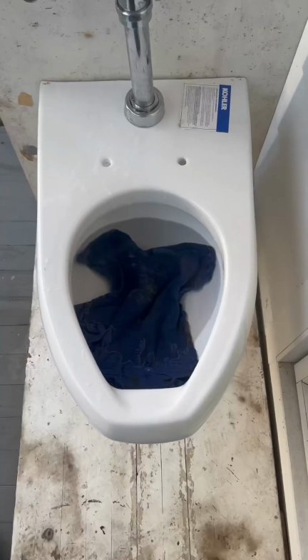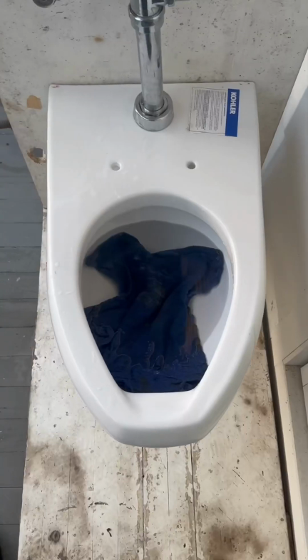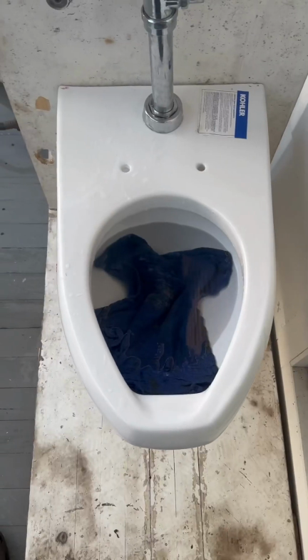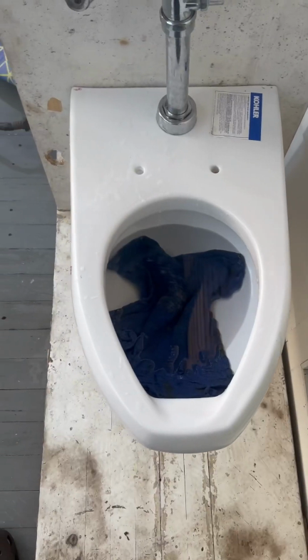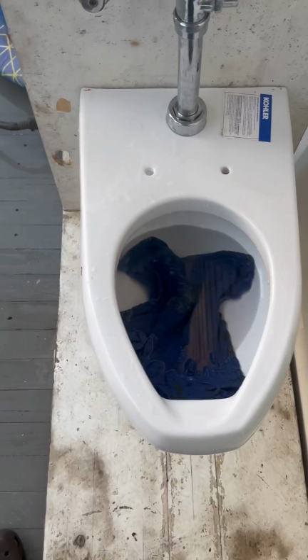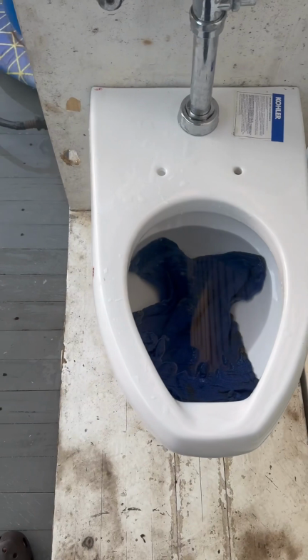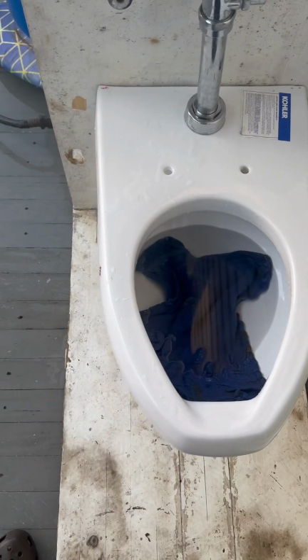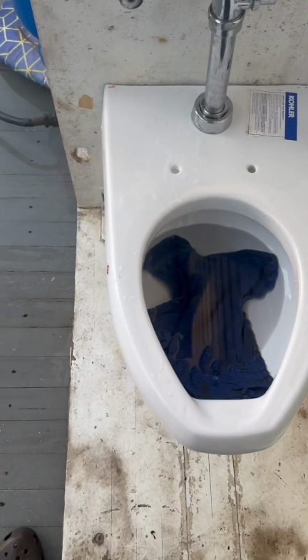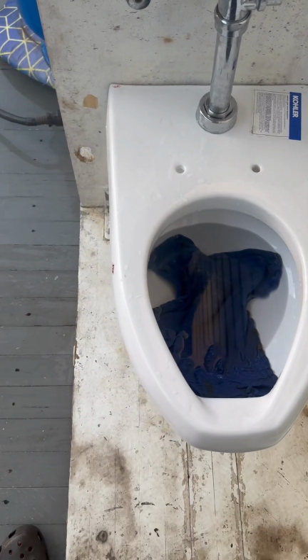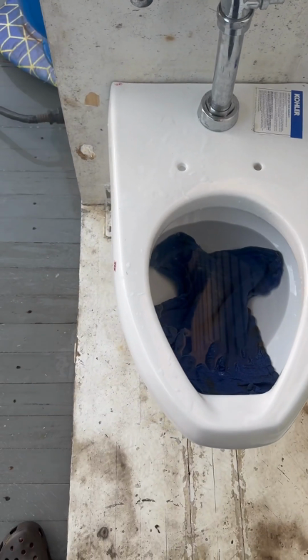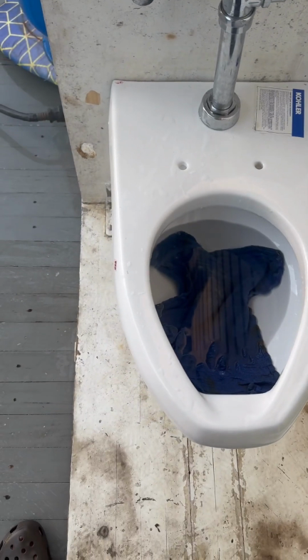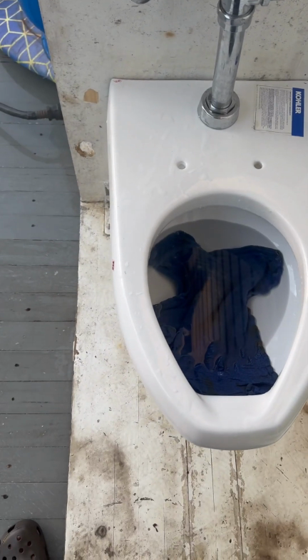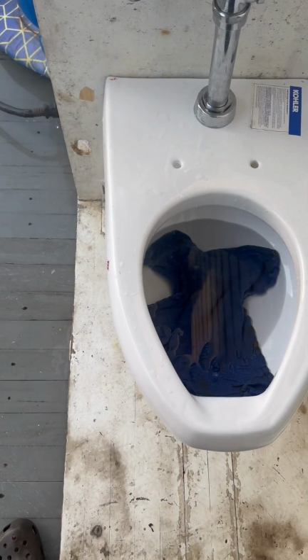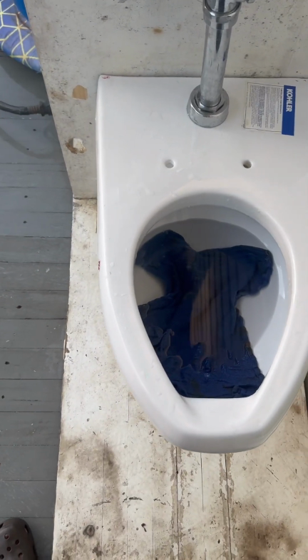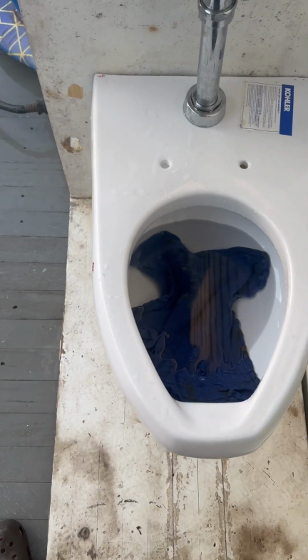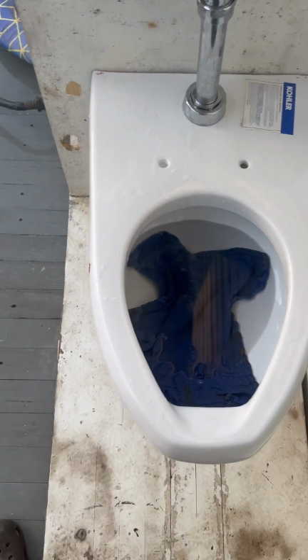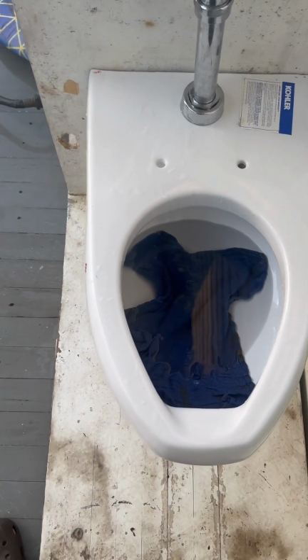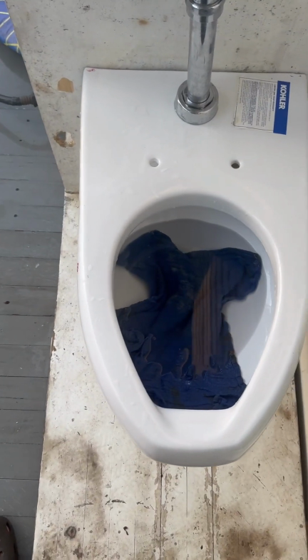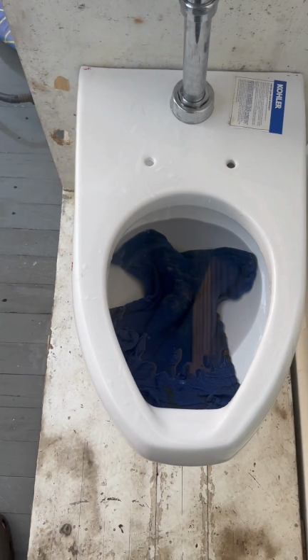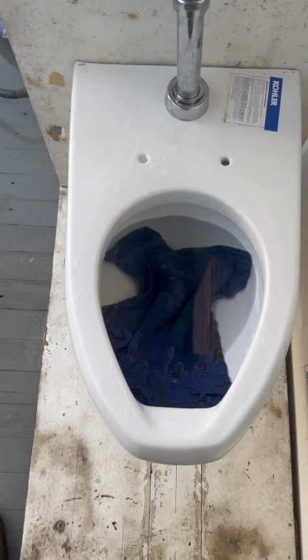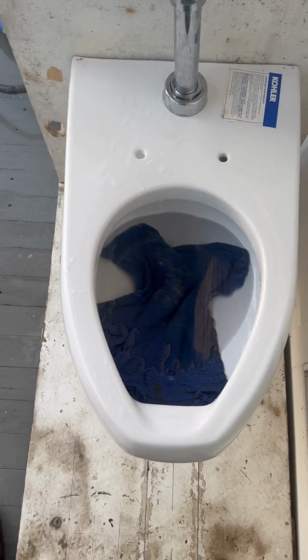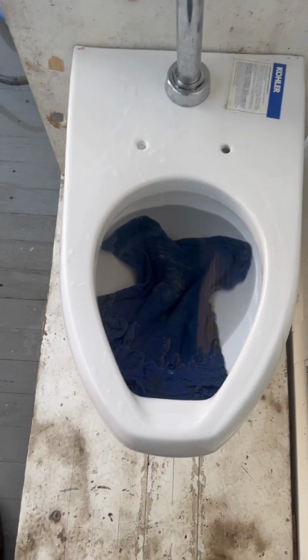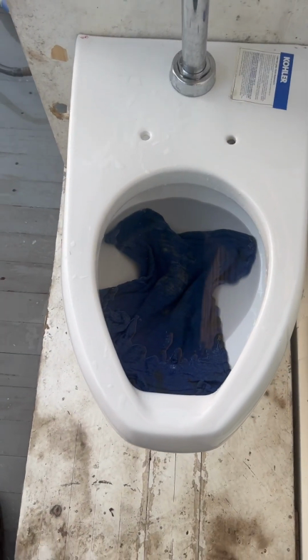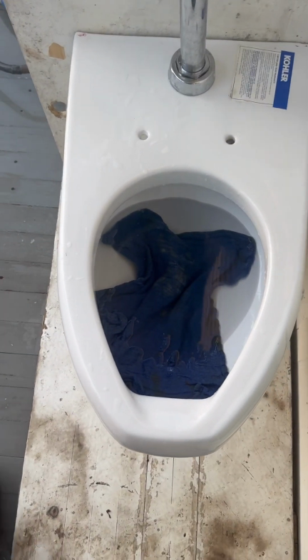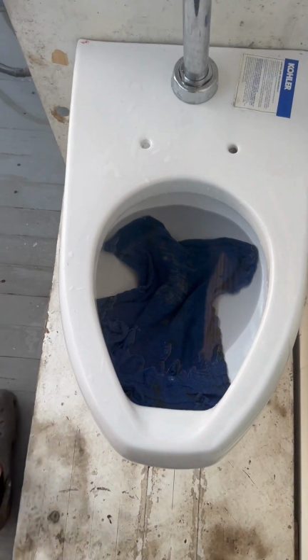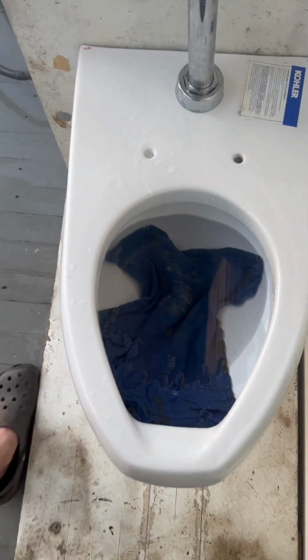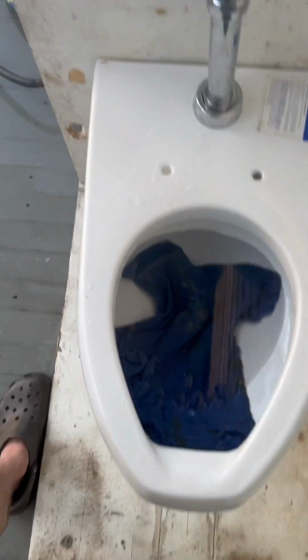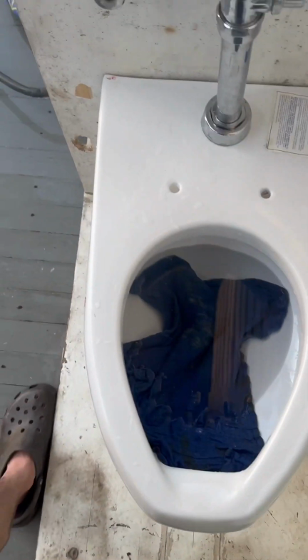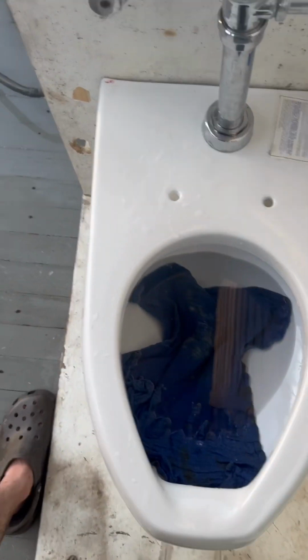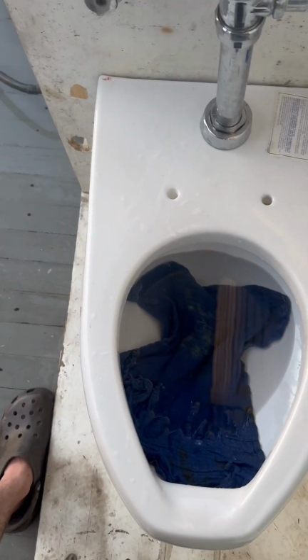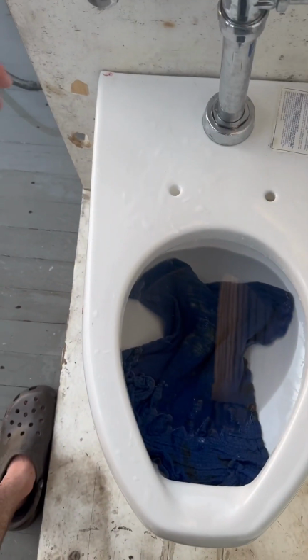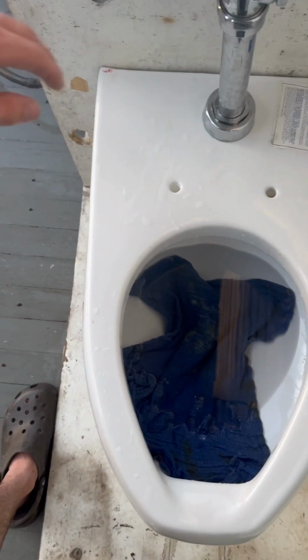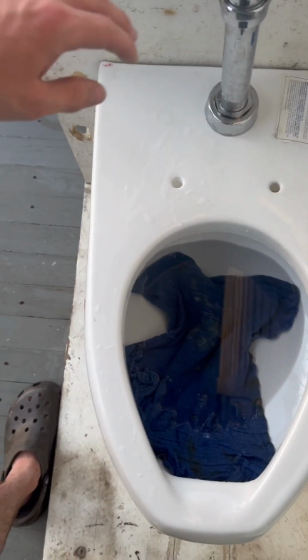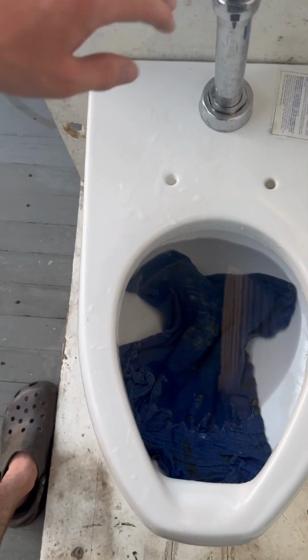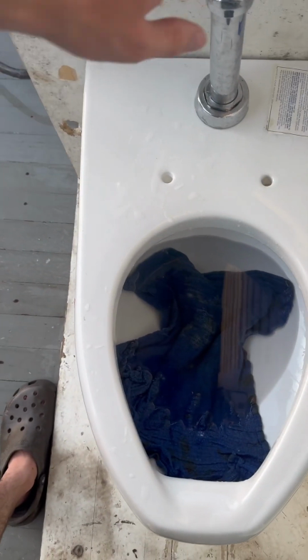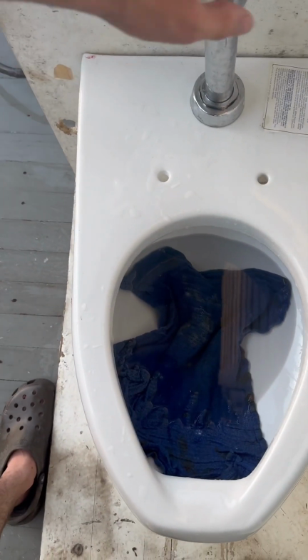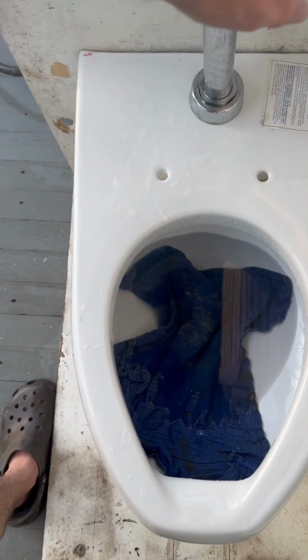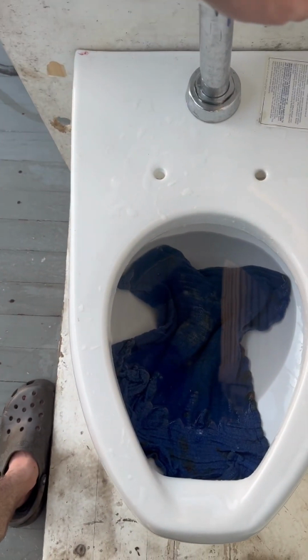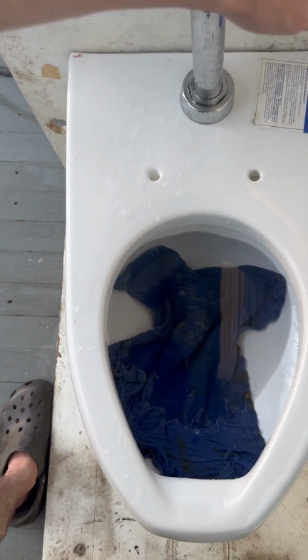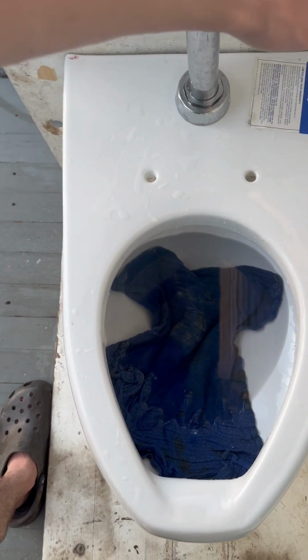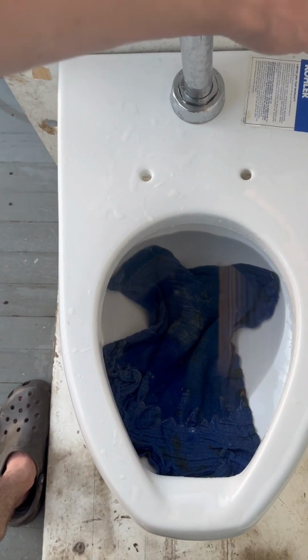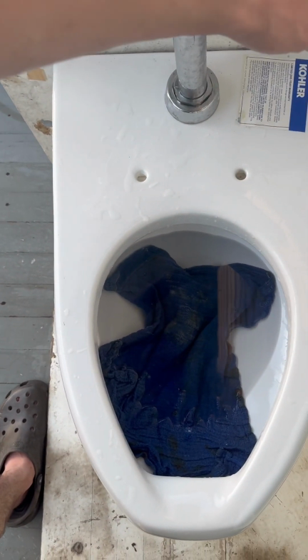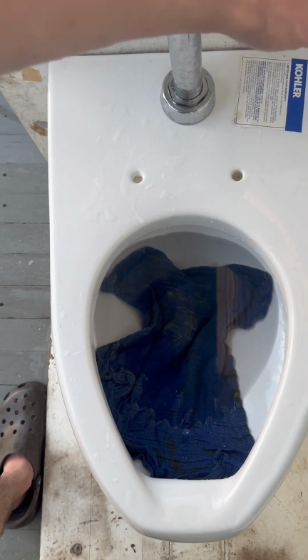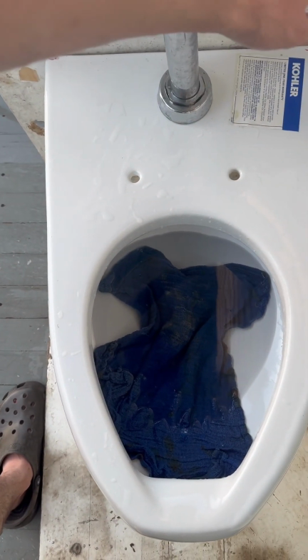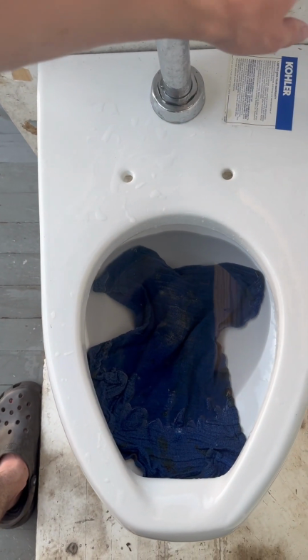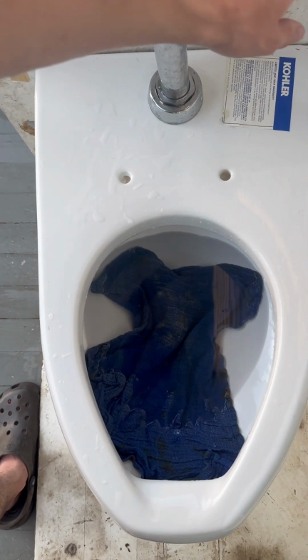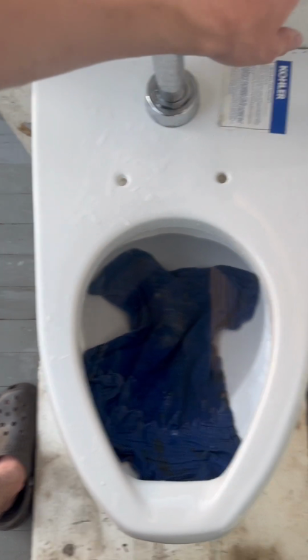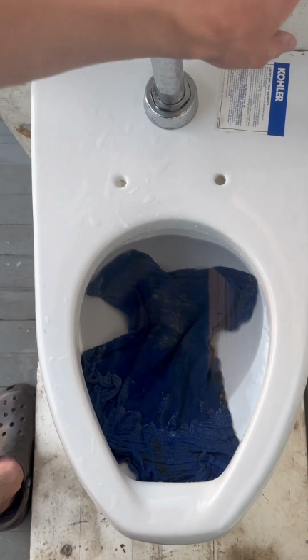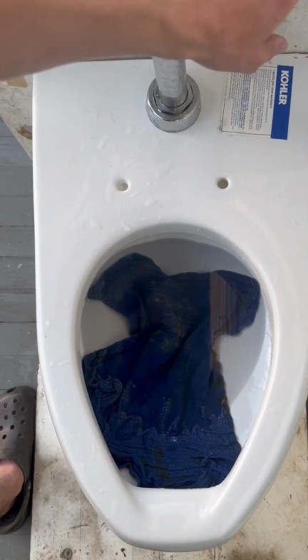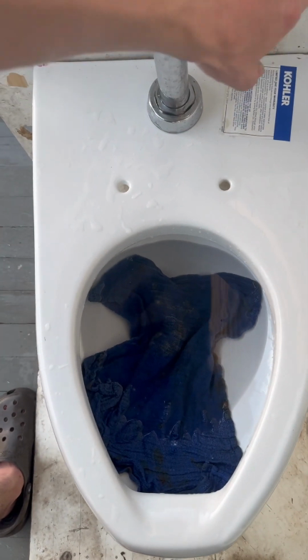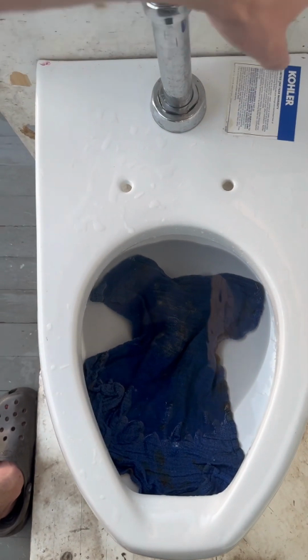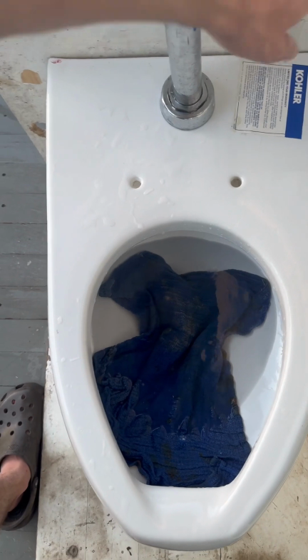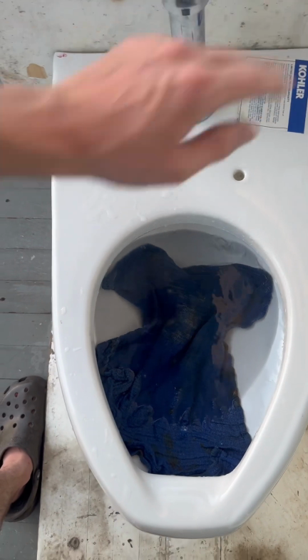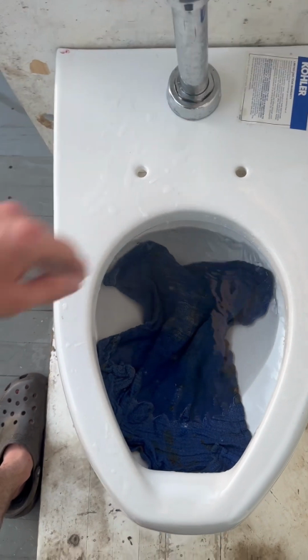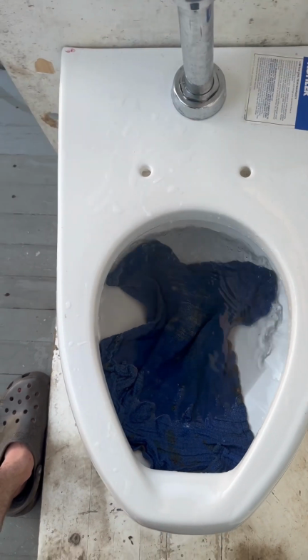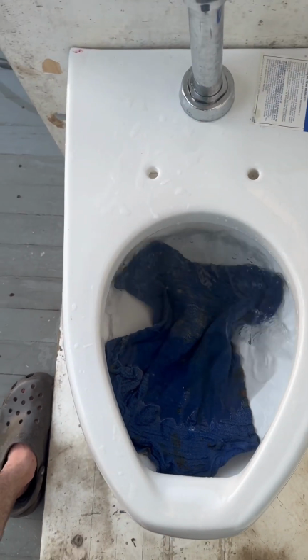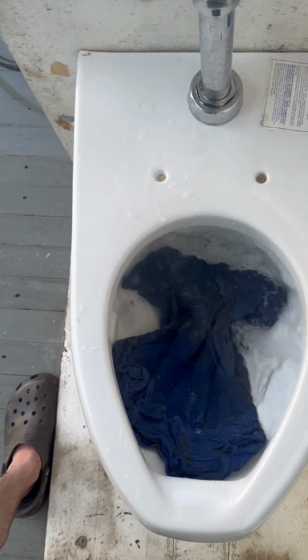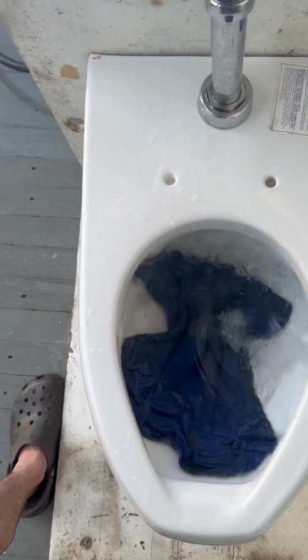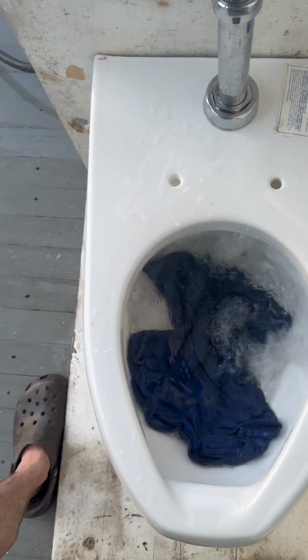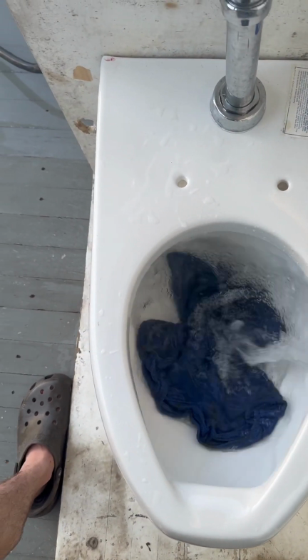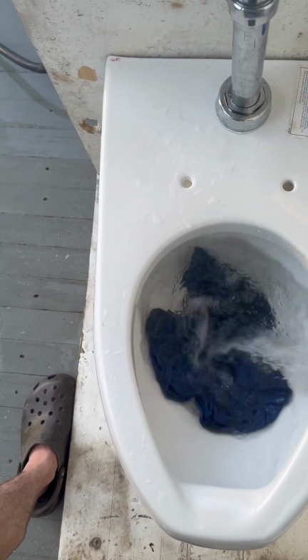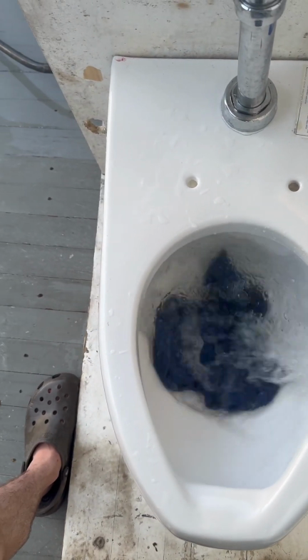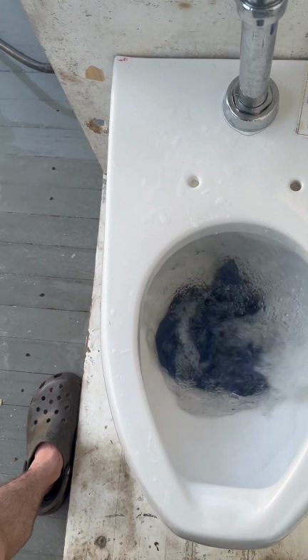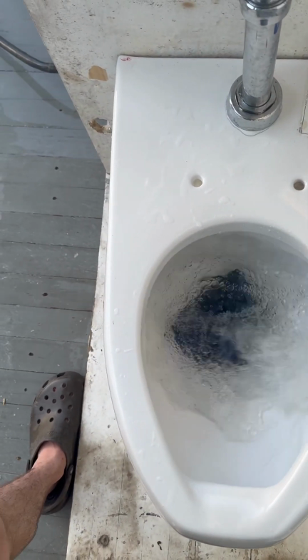Now let's try the blue rag. I honestly don't think there's any chance of this failing. Passed perfectly.